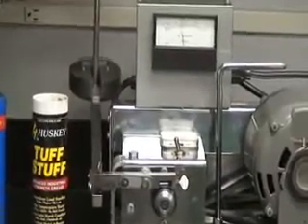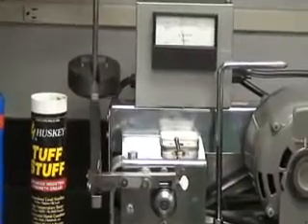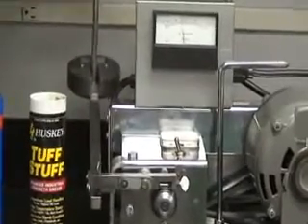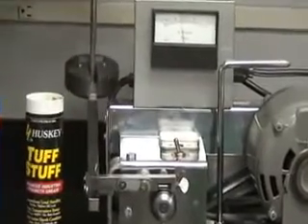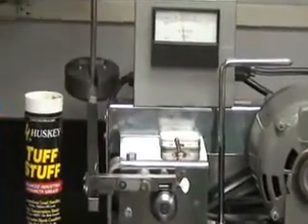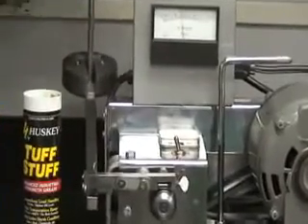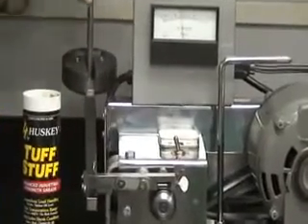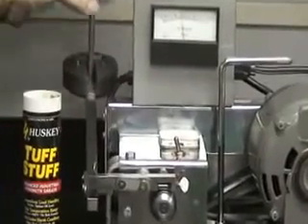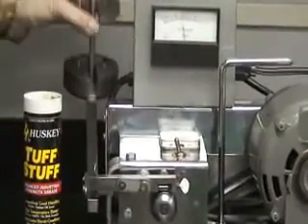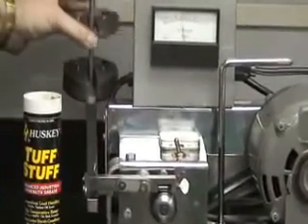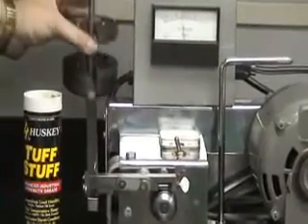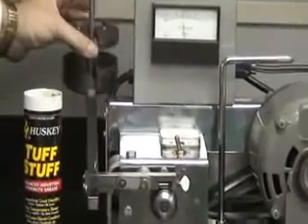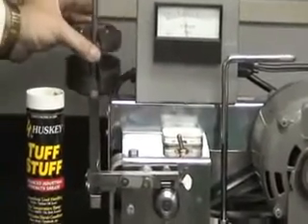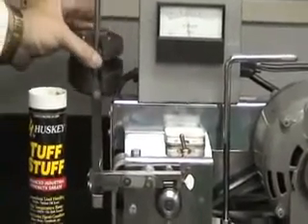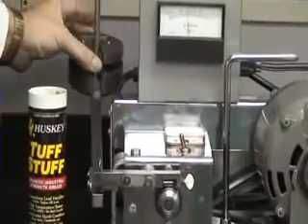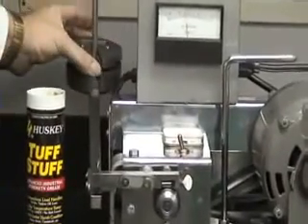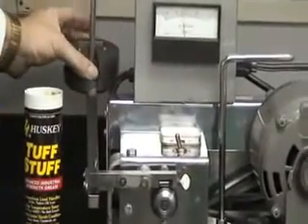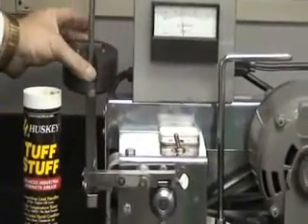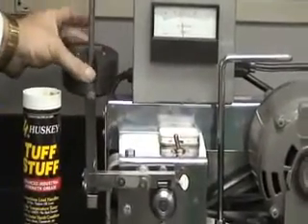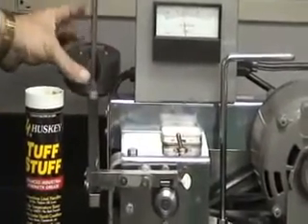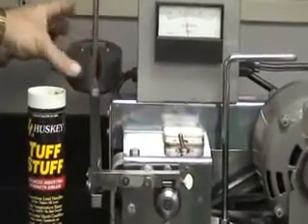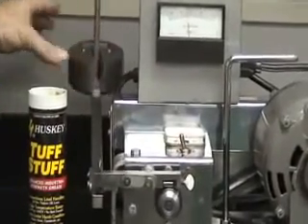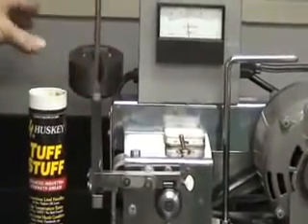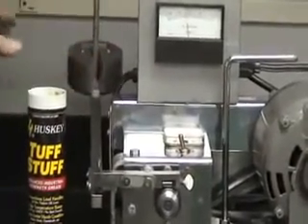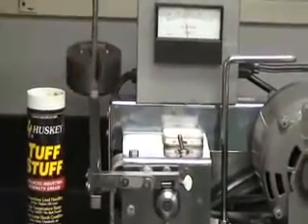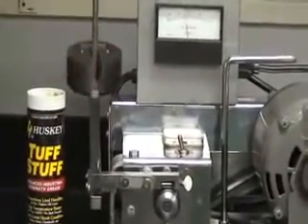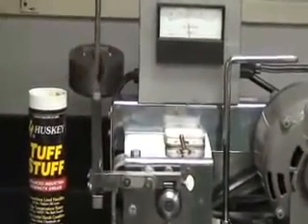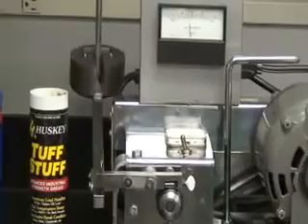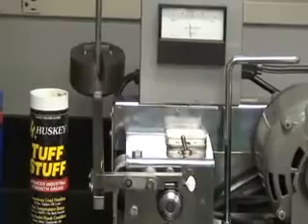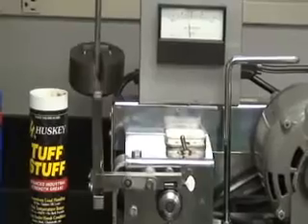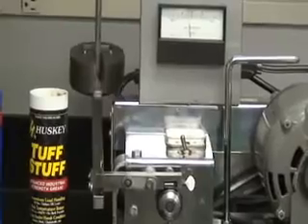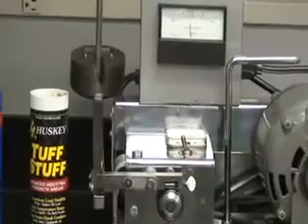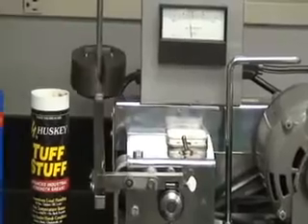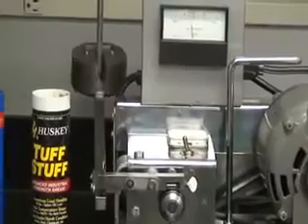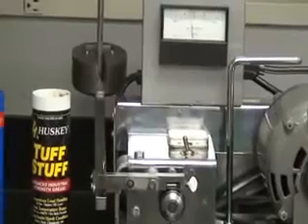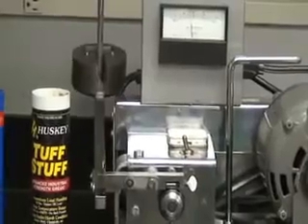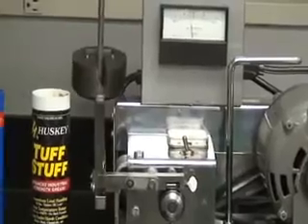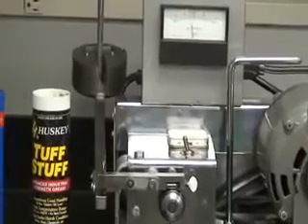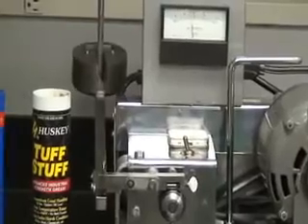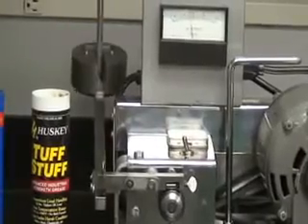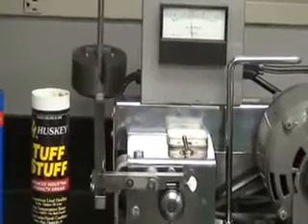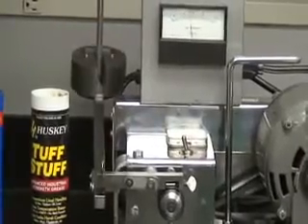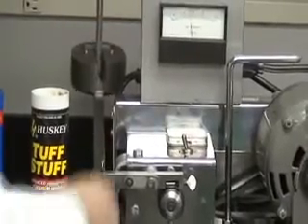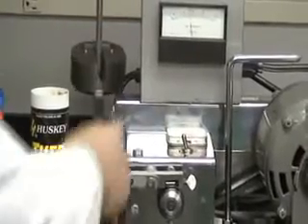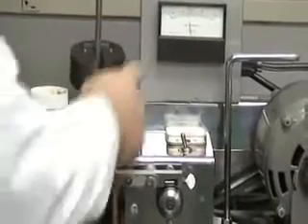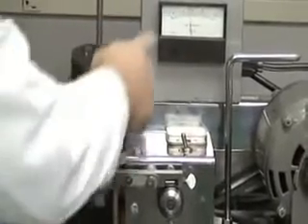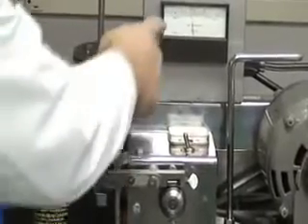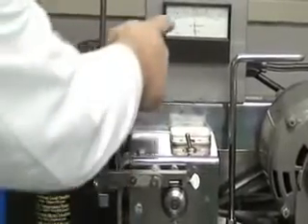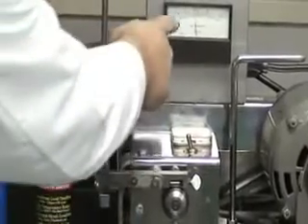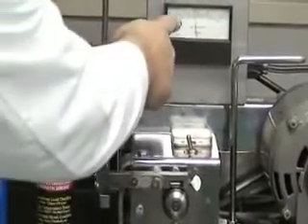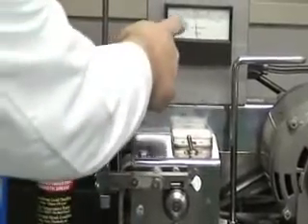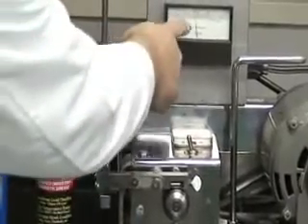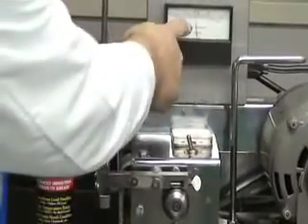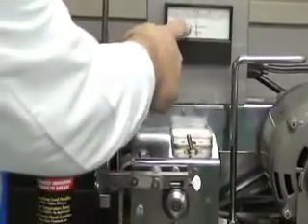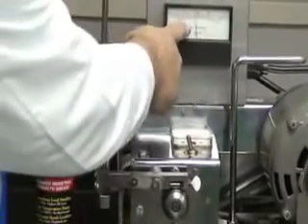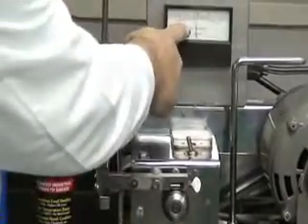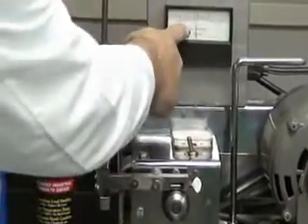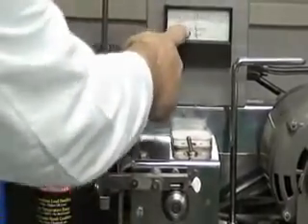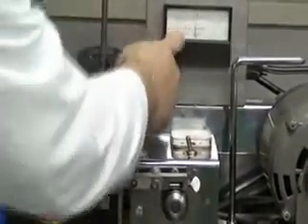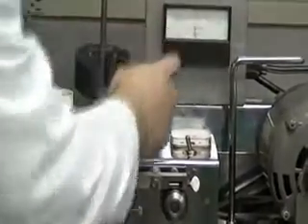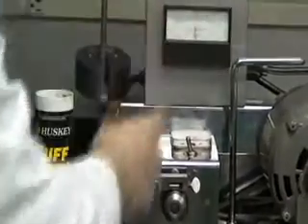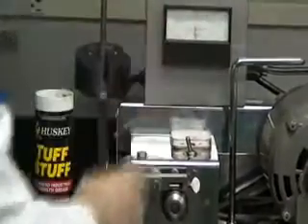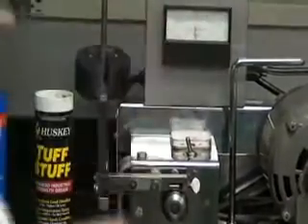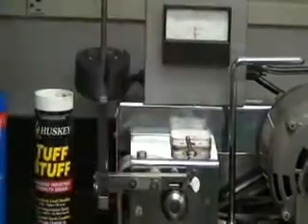It's starting to squeal. You can see that the amperage is starting to move up a little bit.